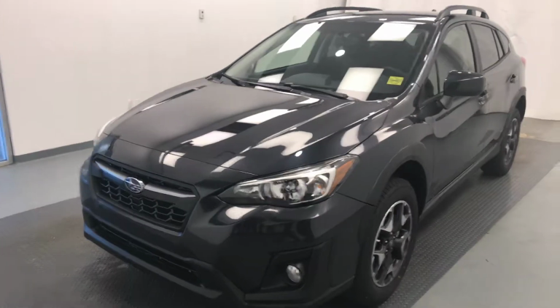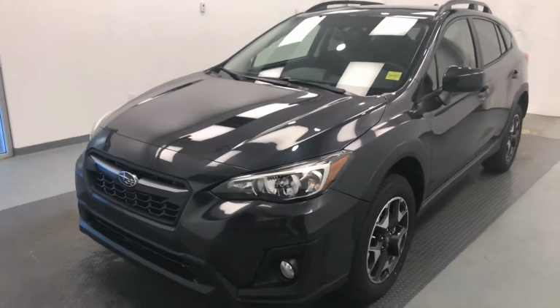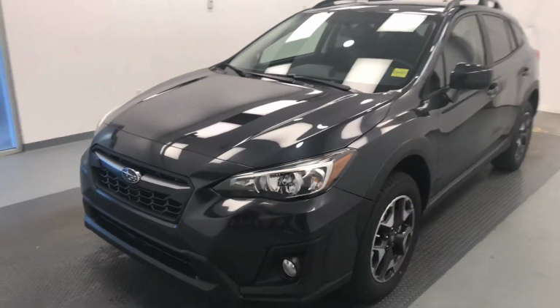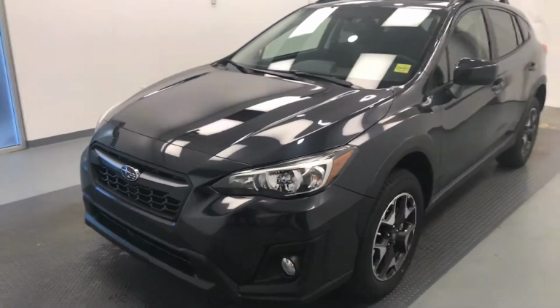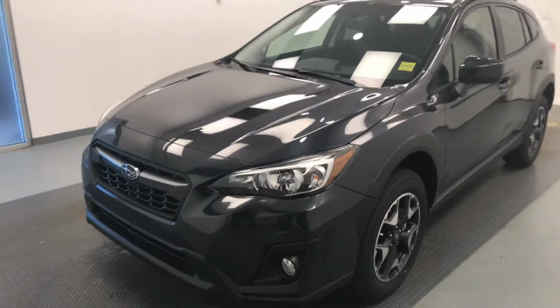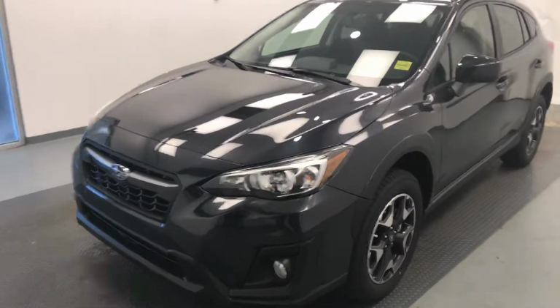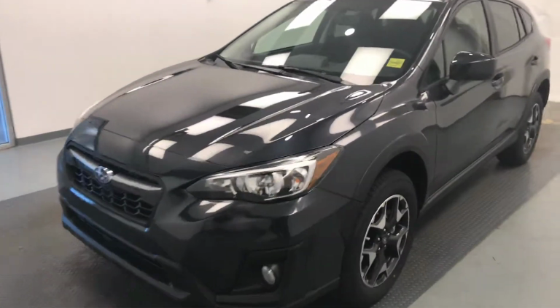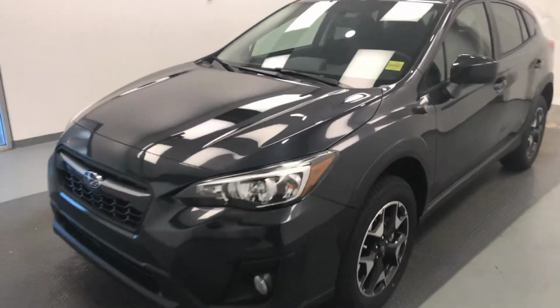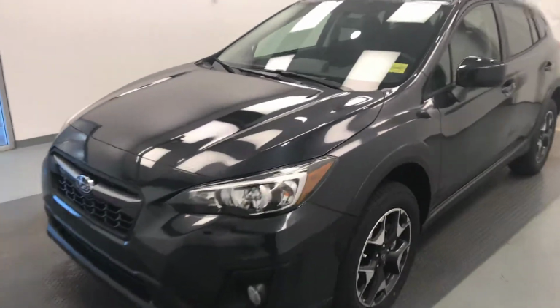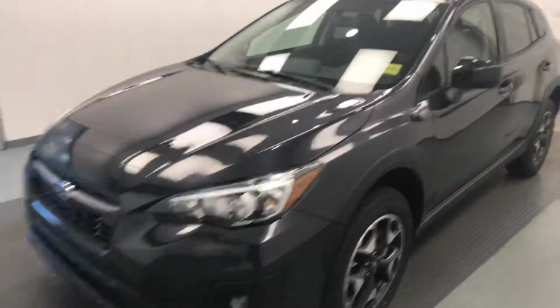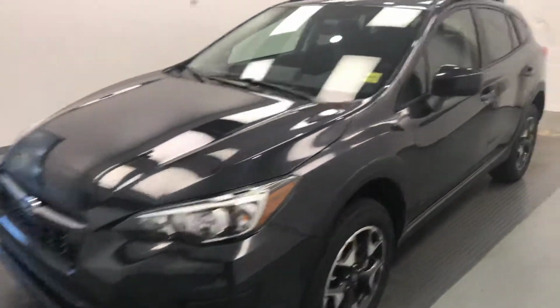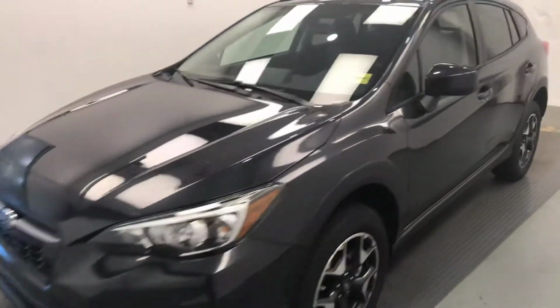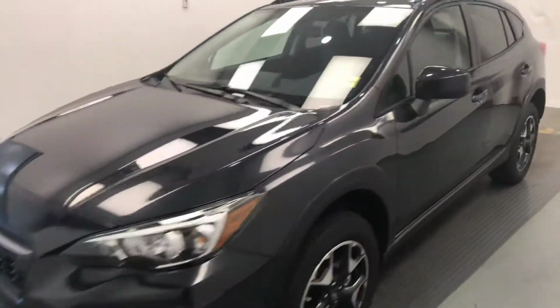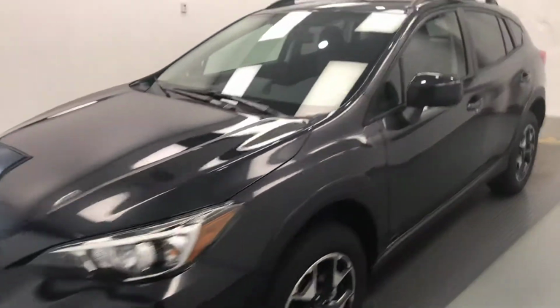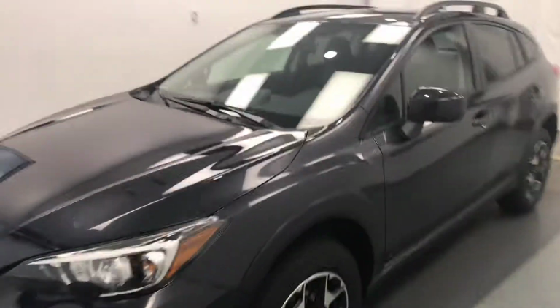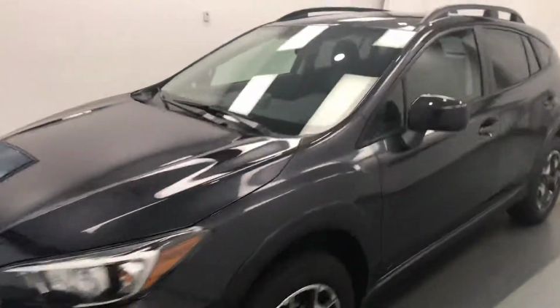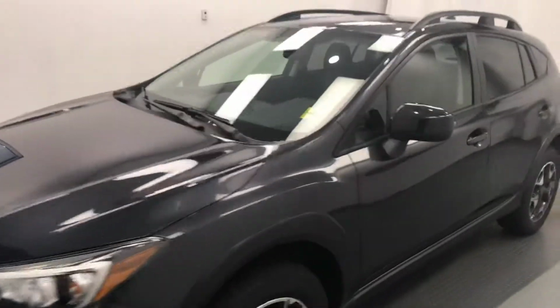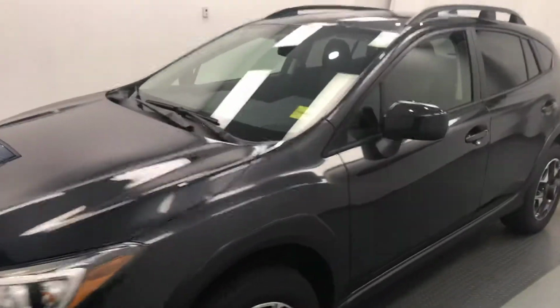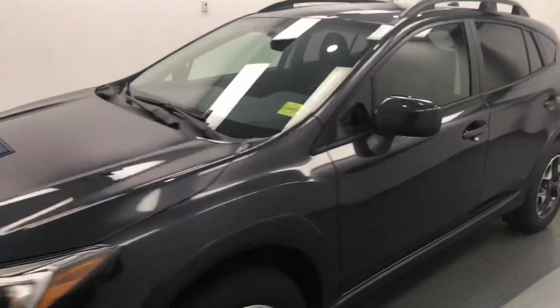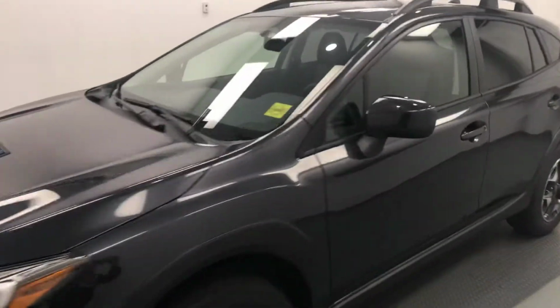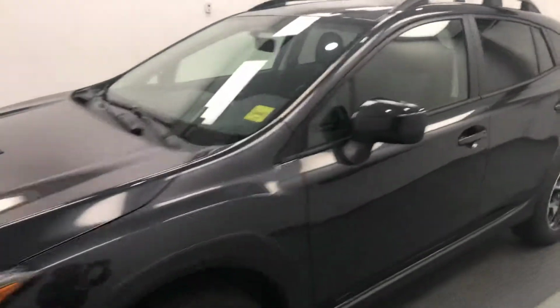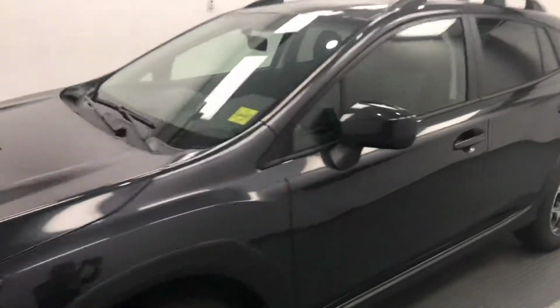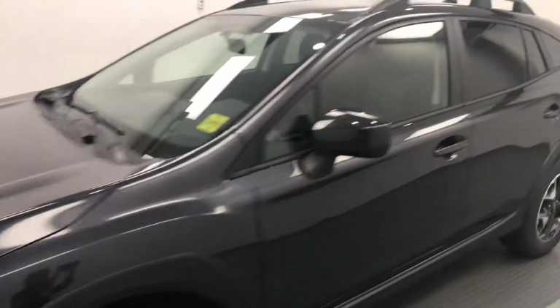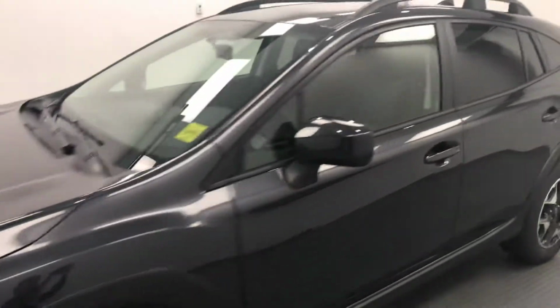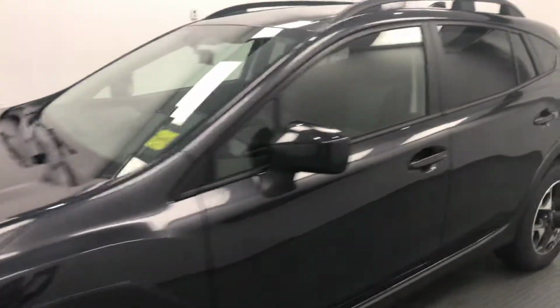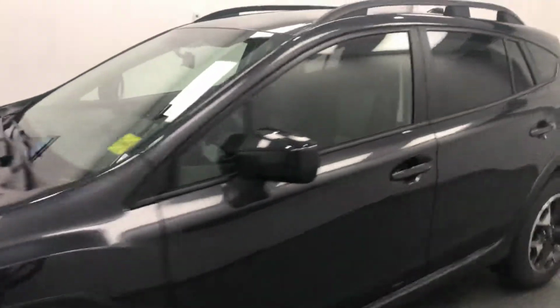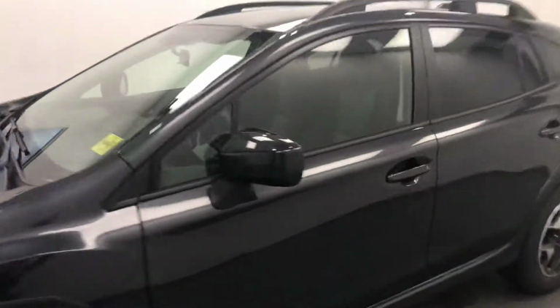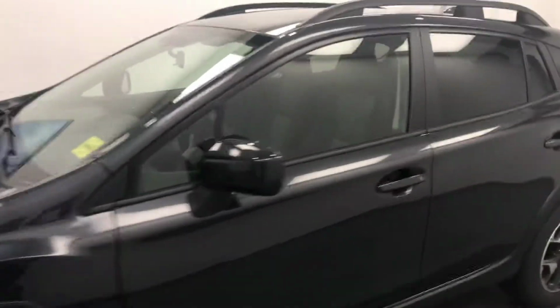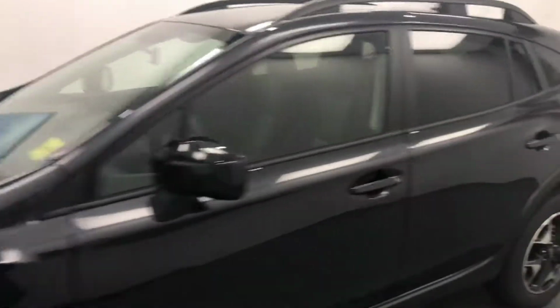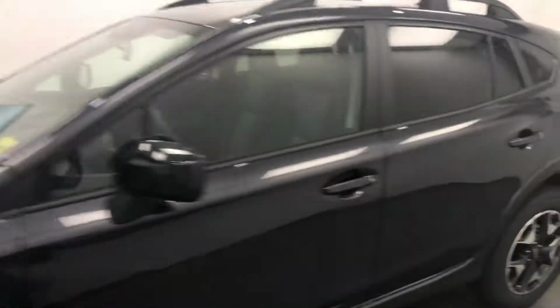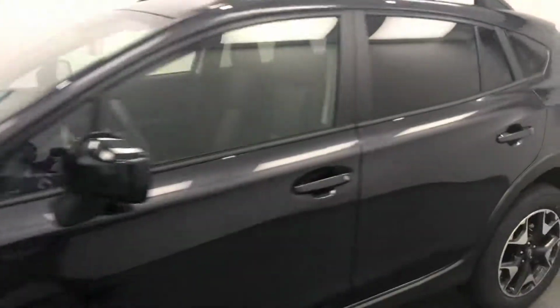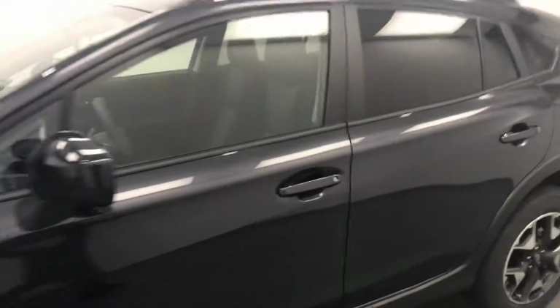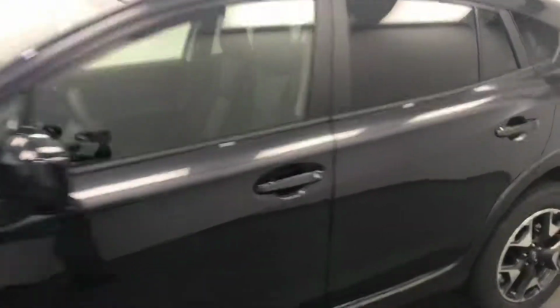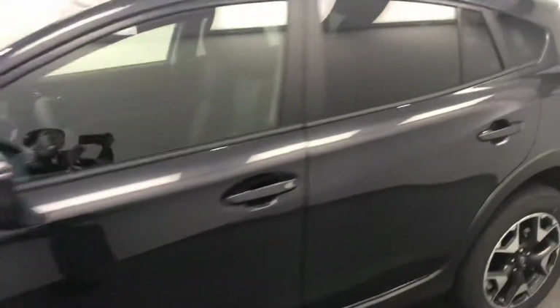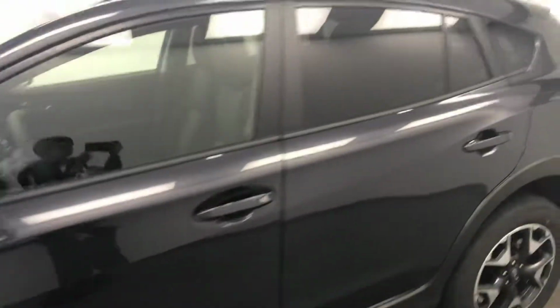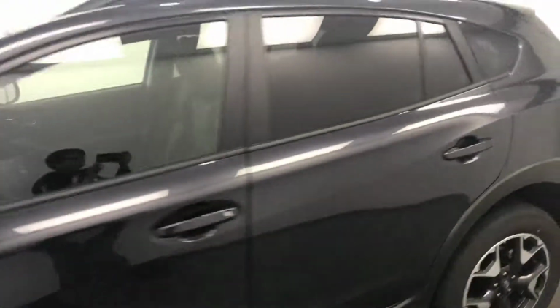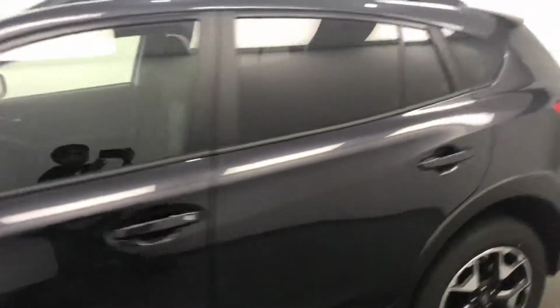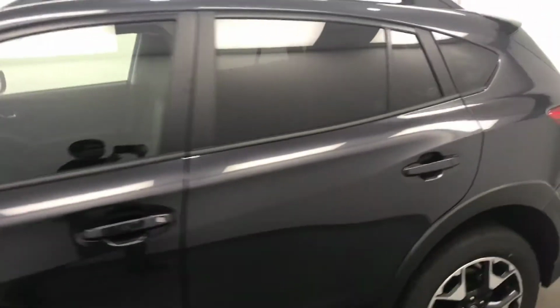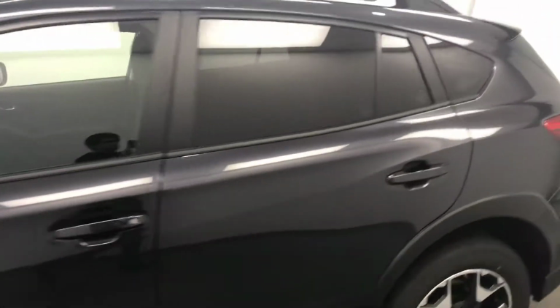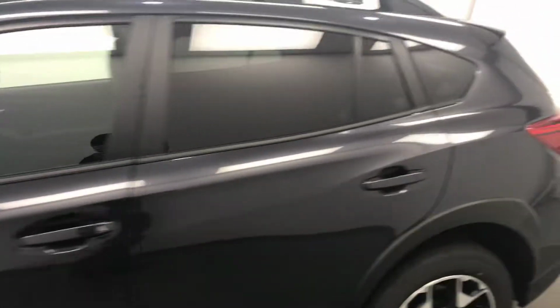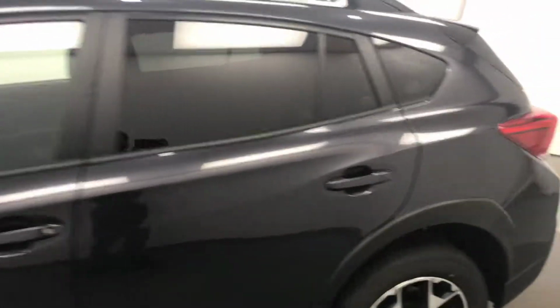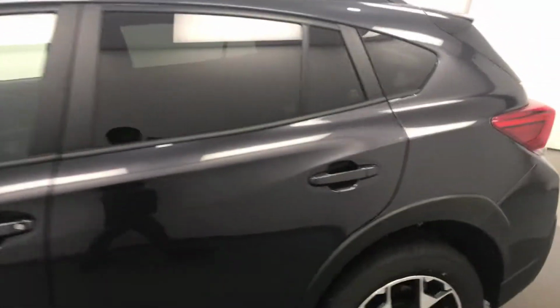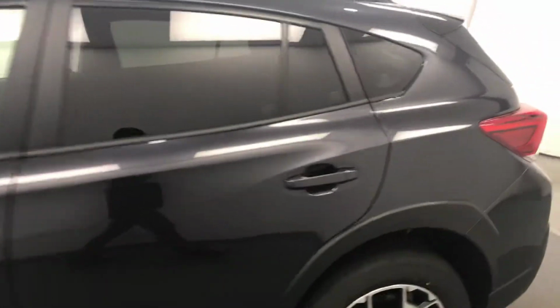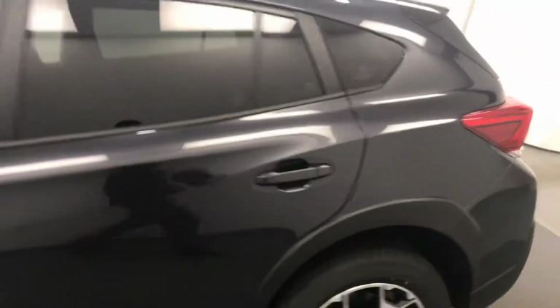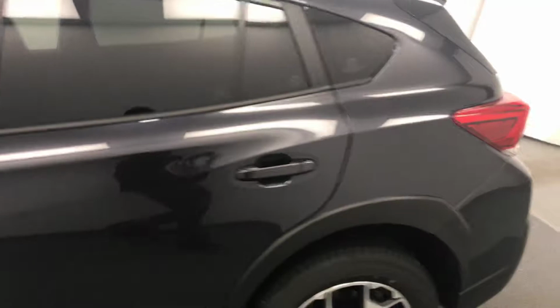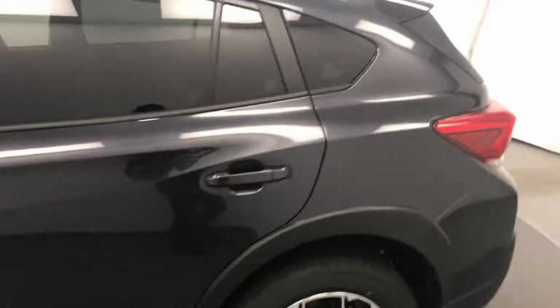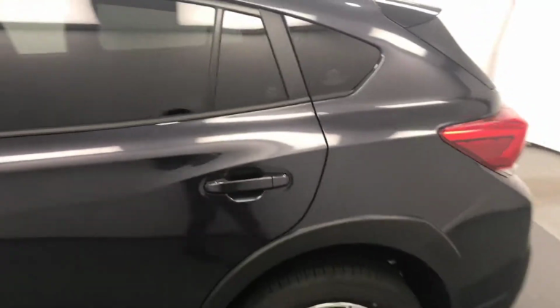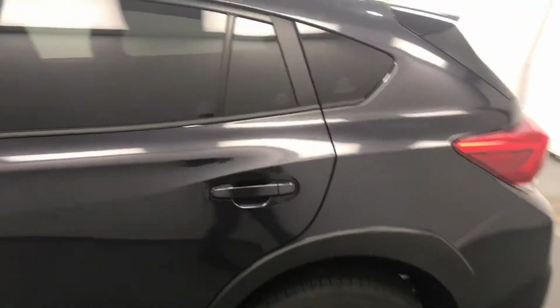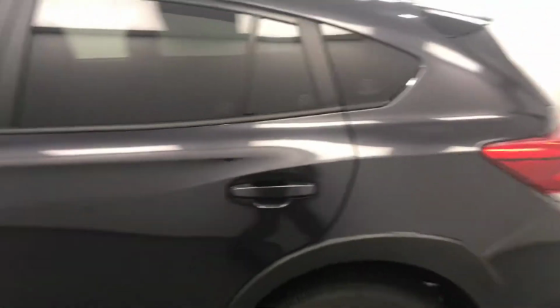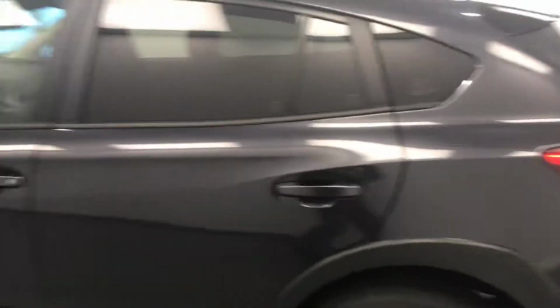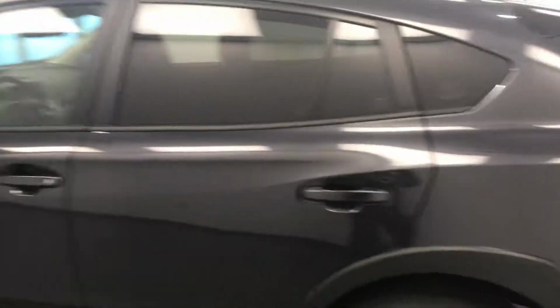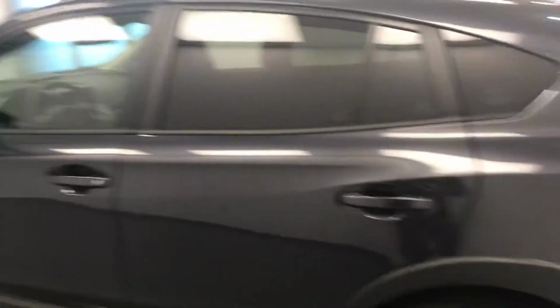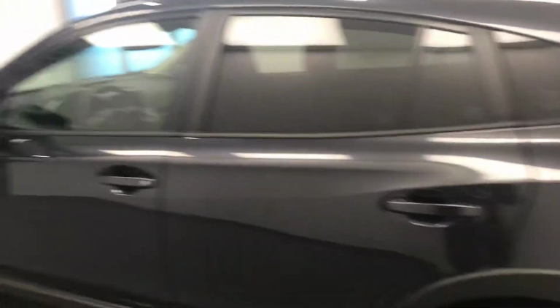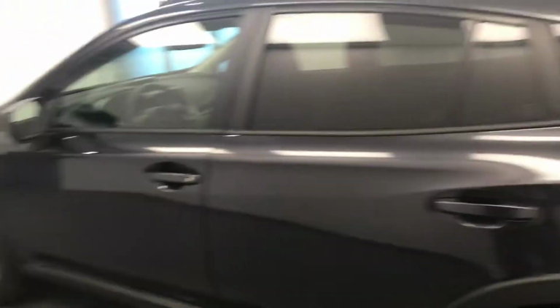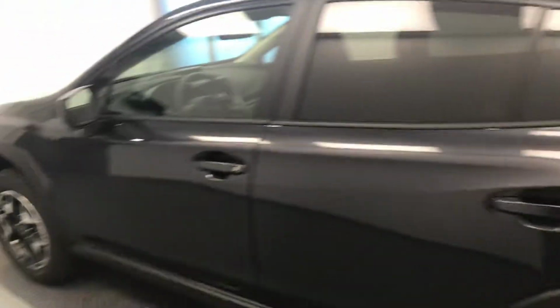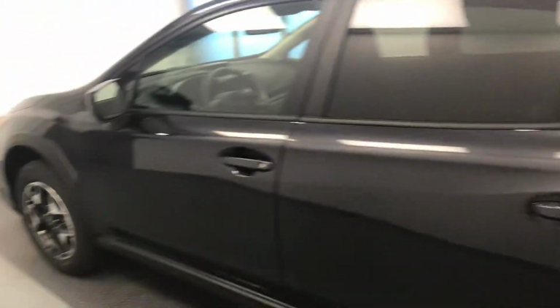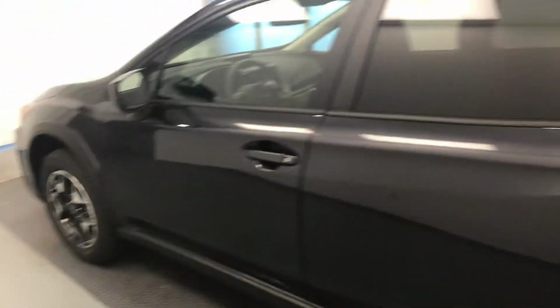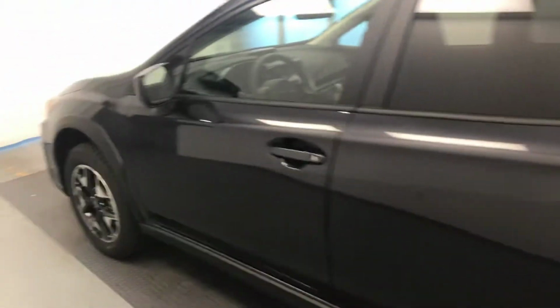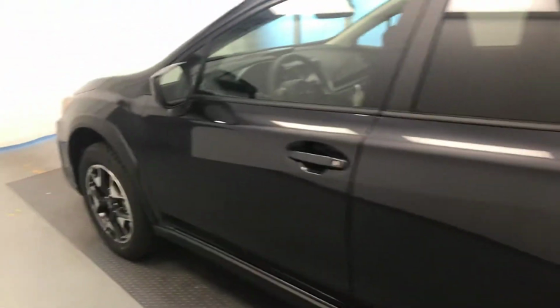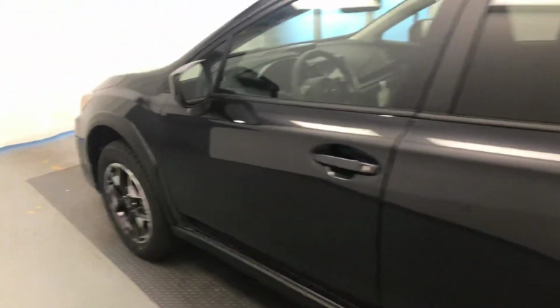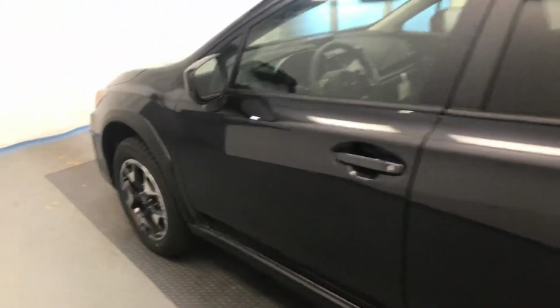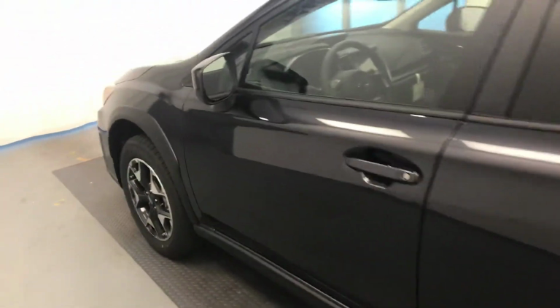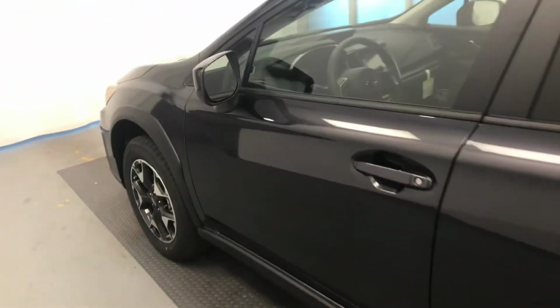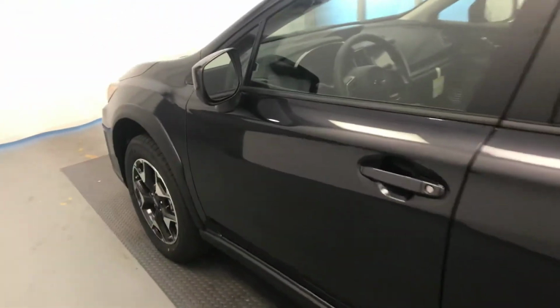Today we're viewing stock number 197176, a 2019 Subaru Crosstrek. Our exterior colour is dark grey metallic.